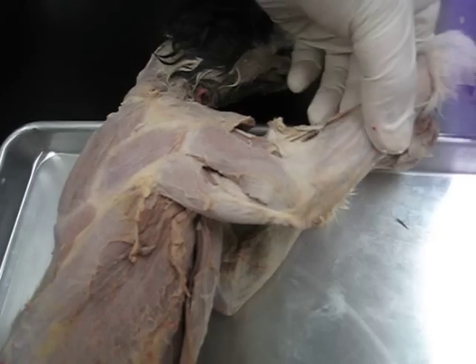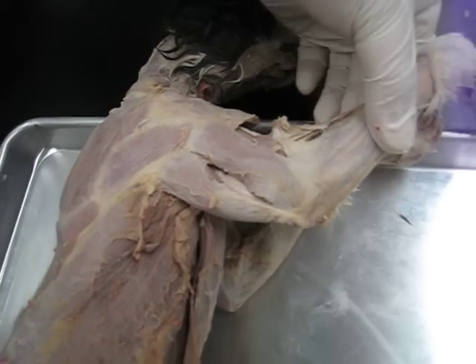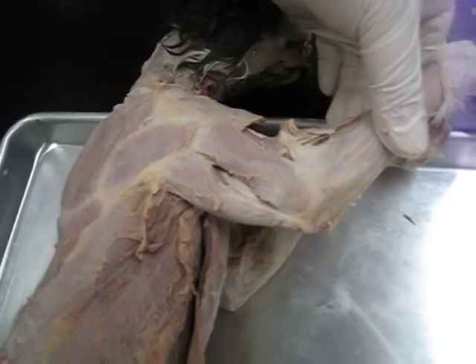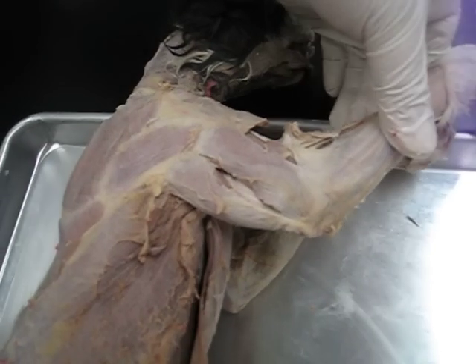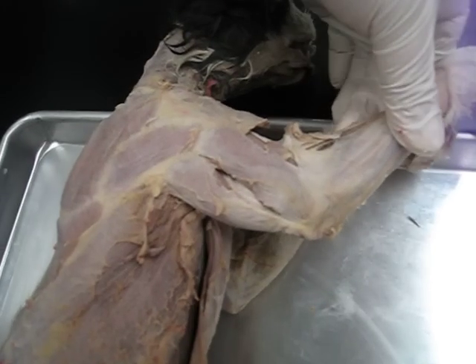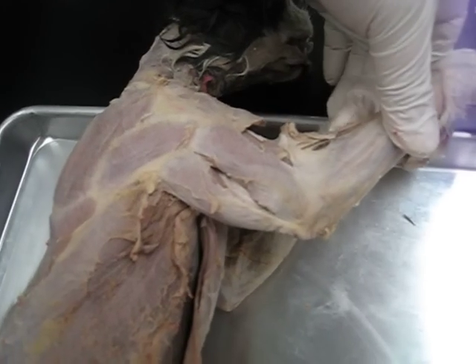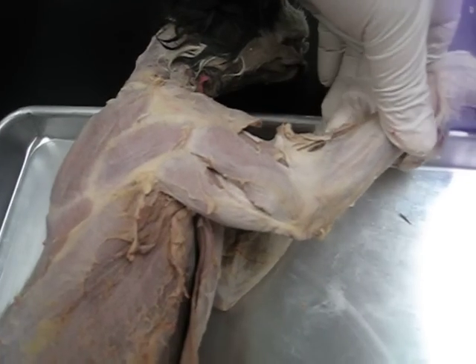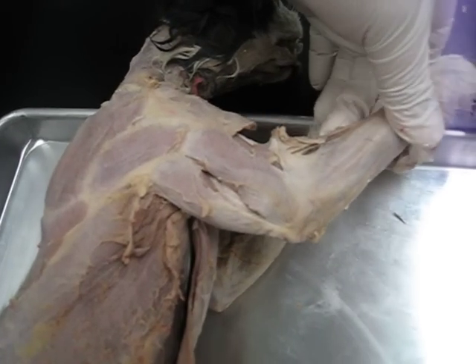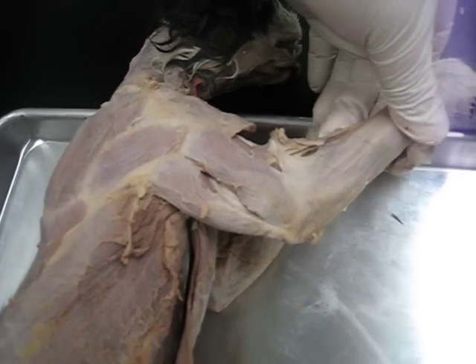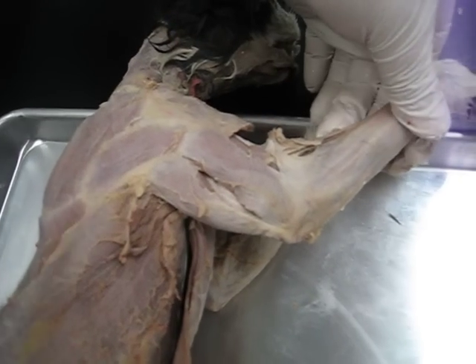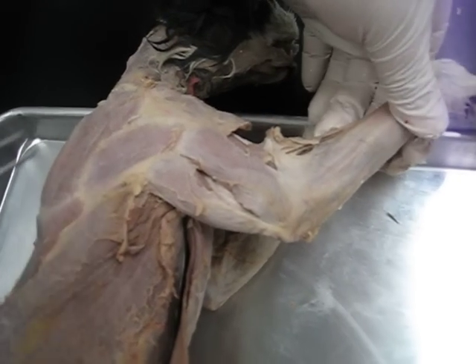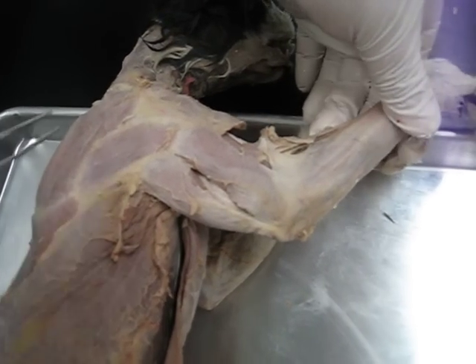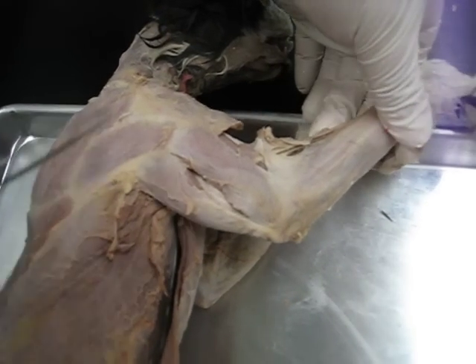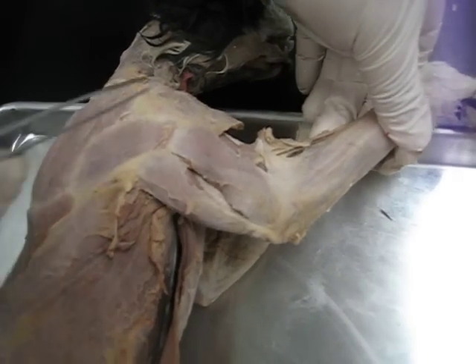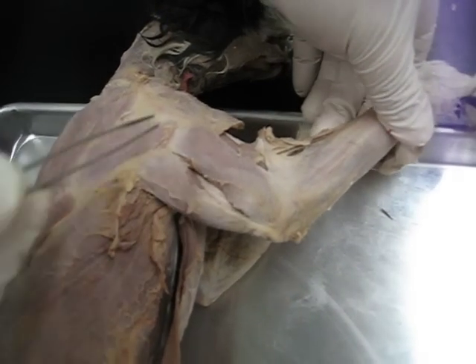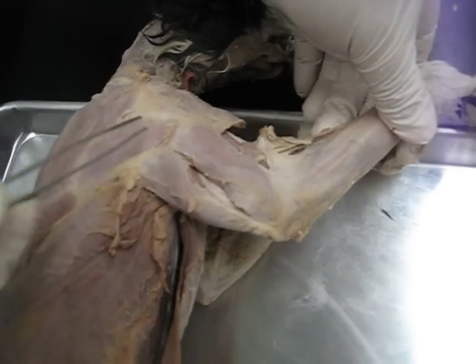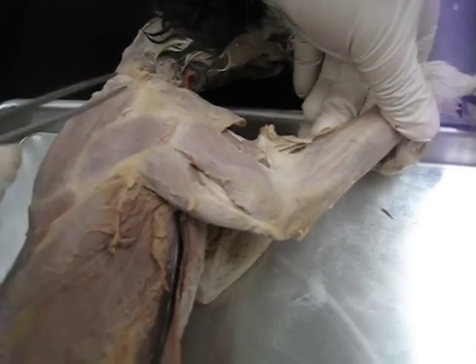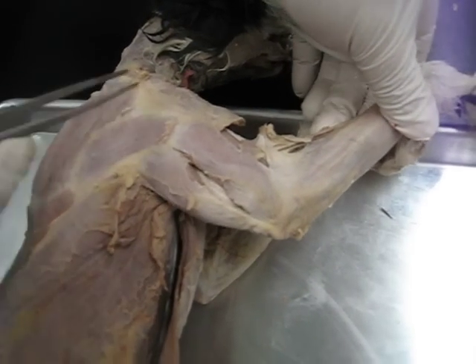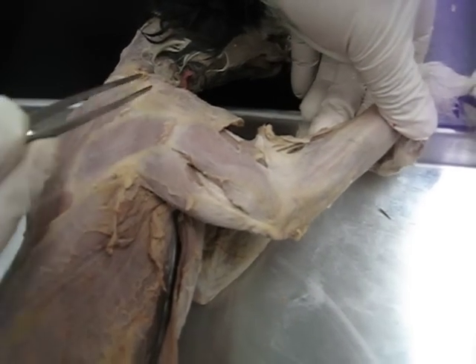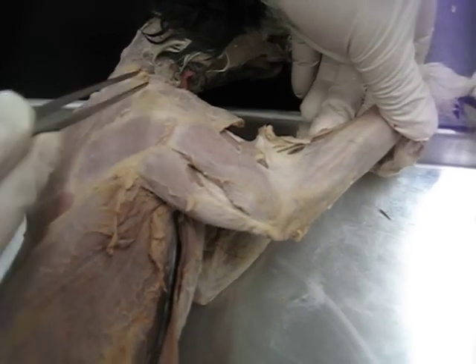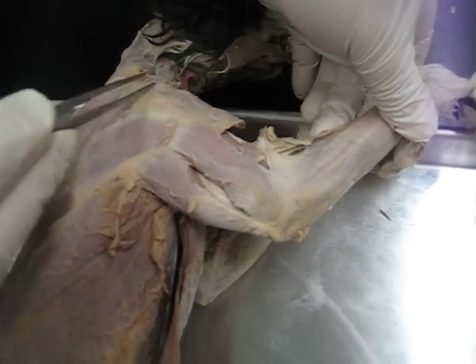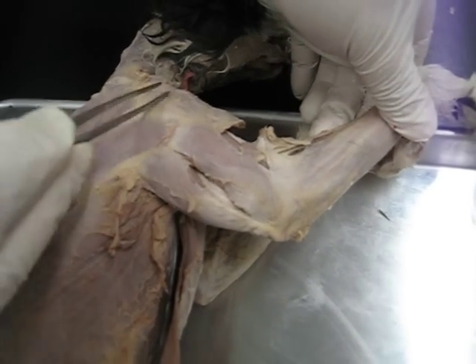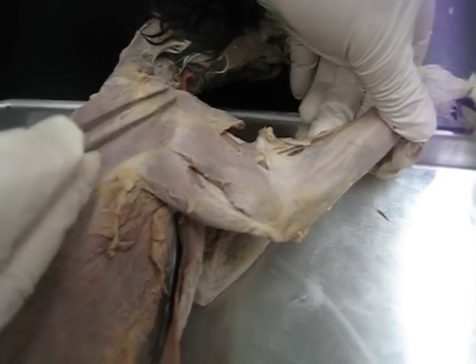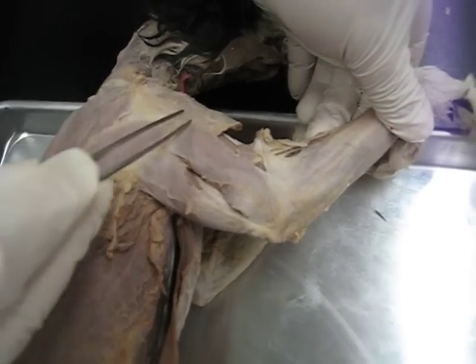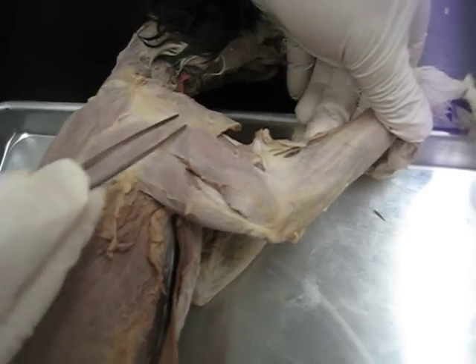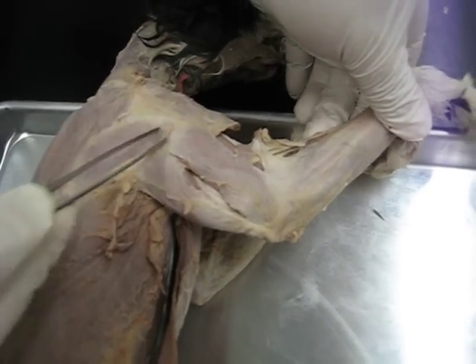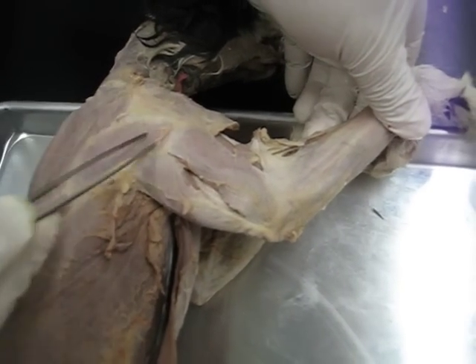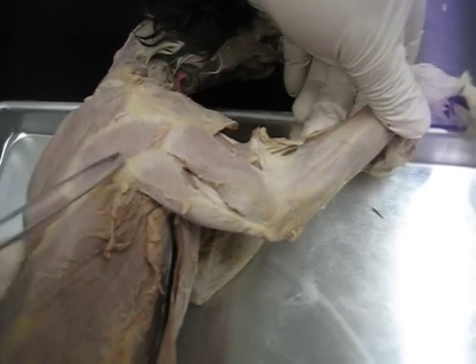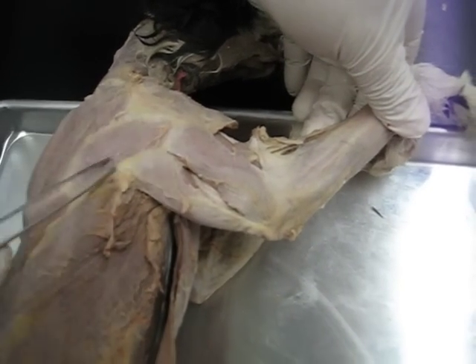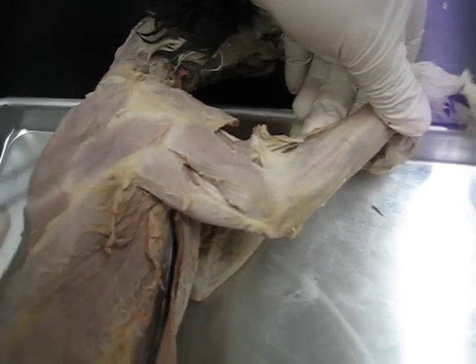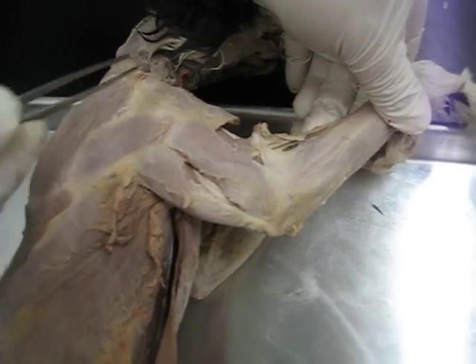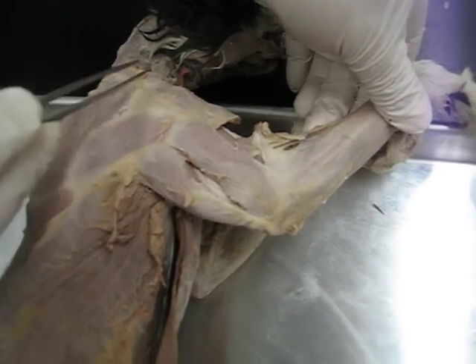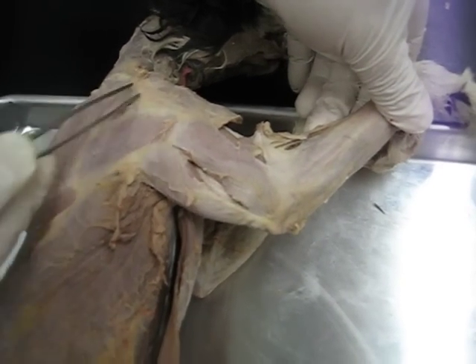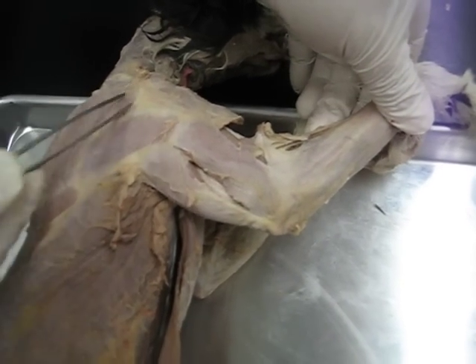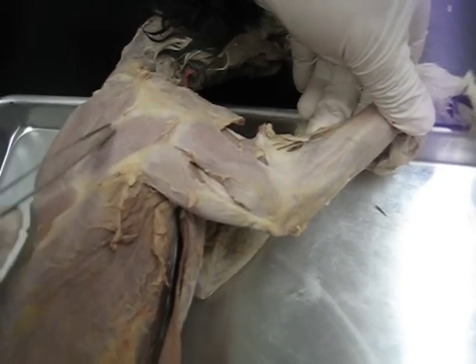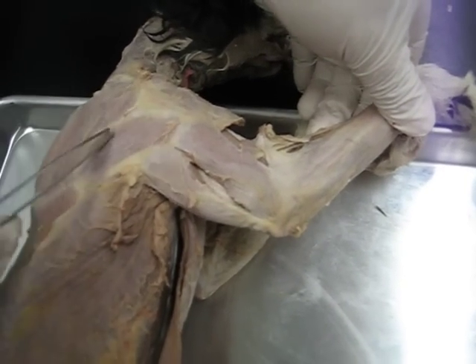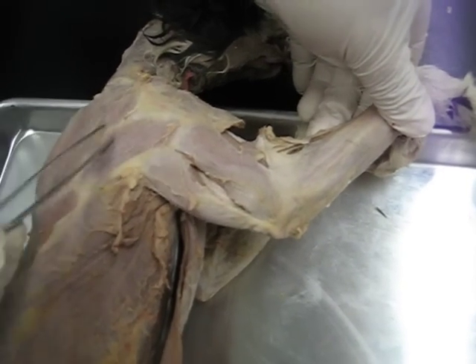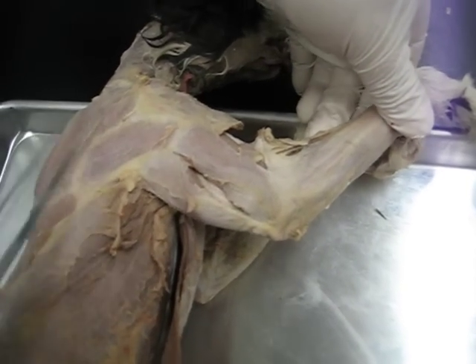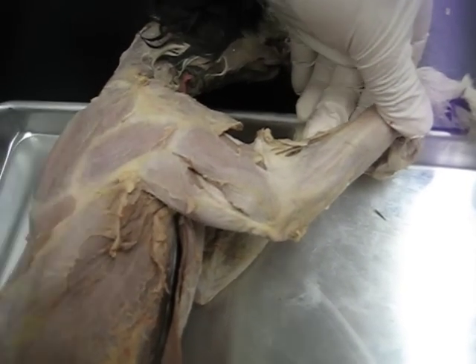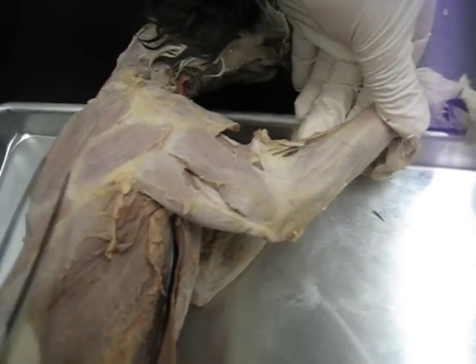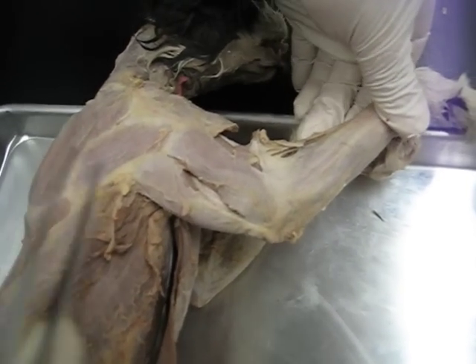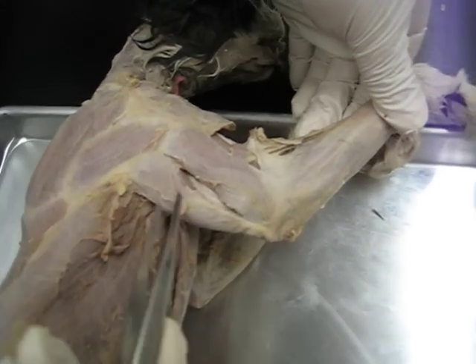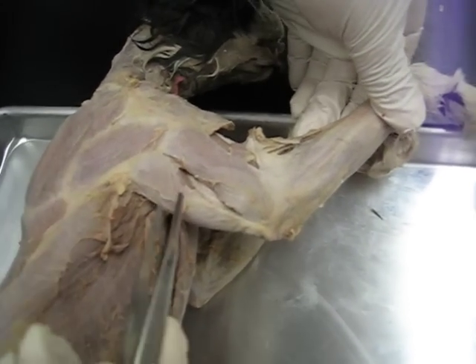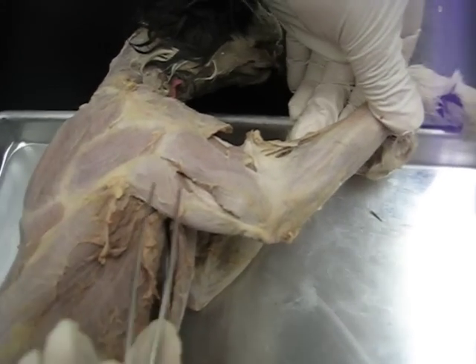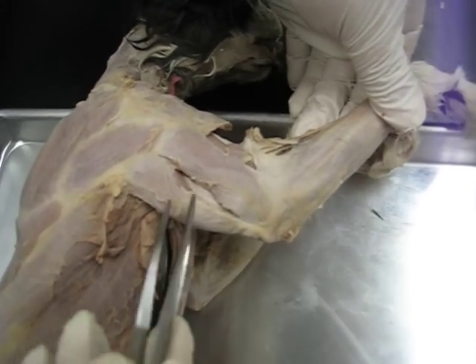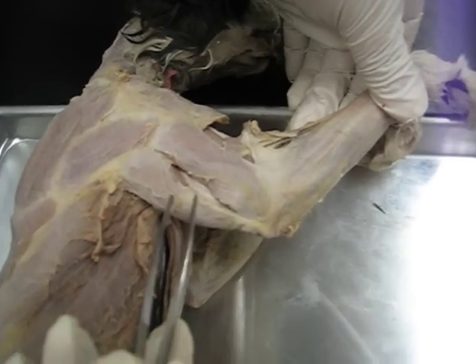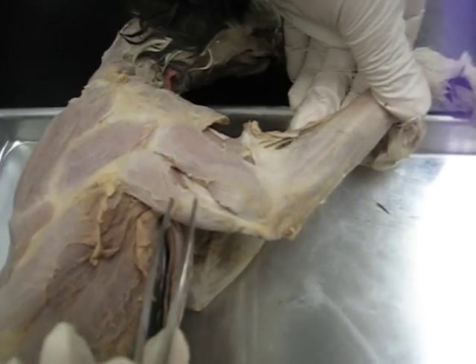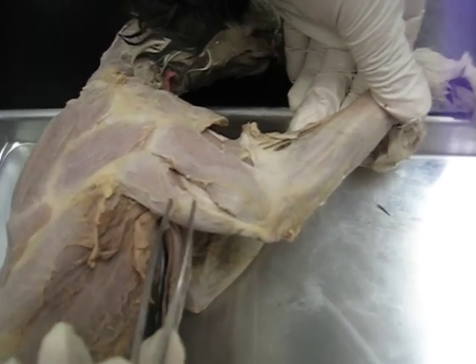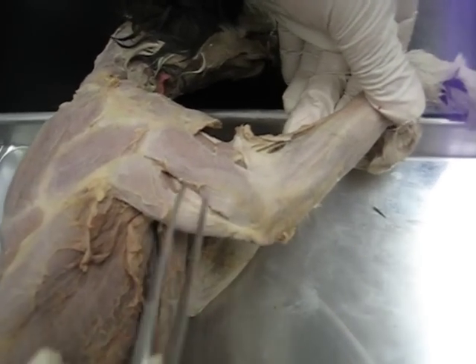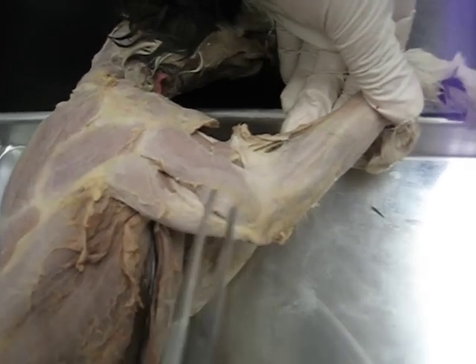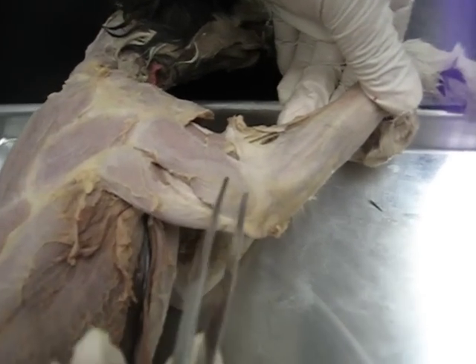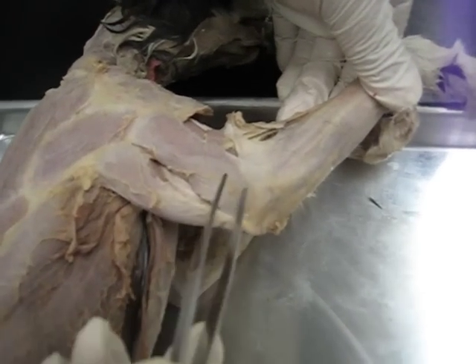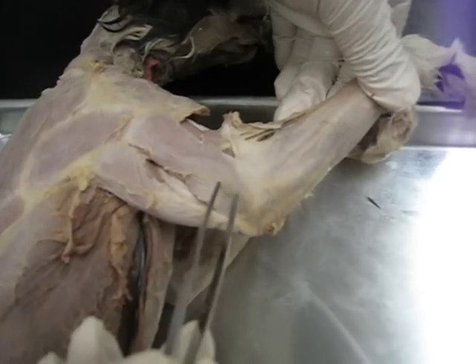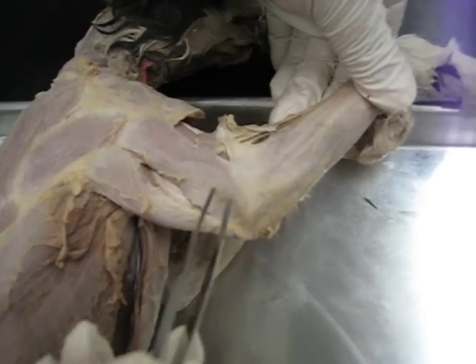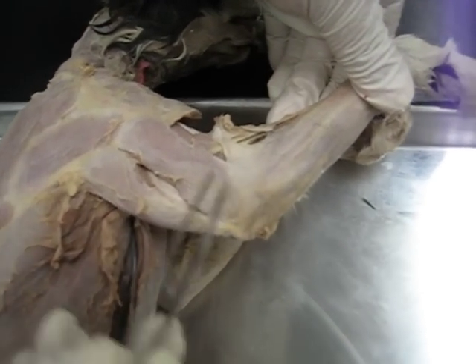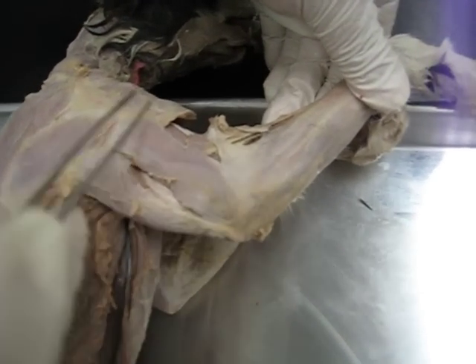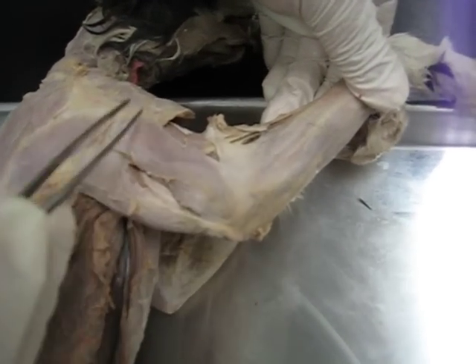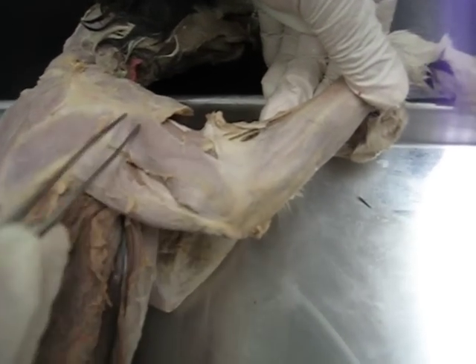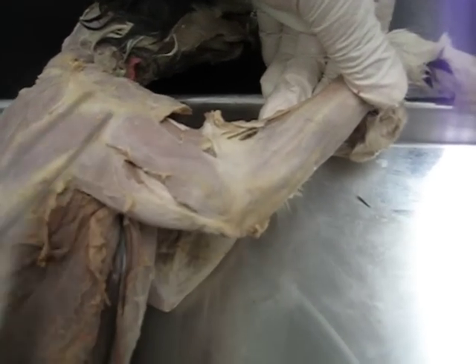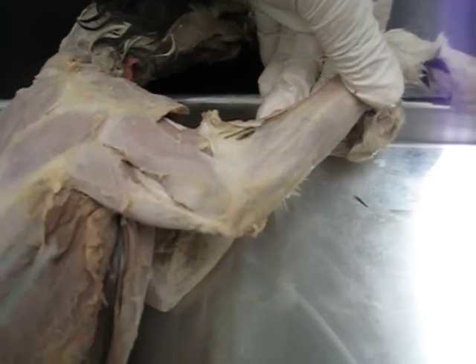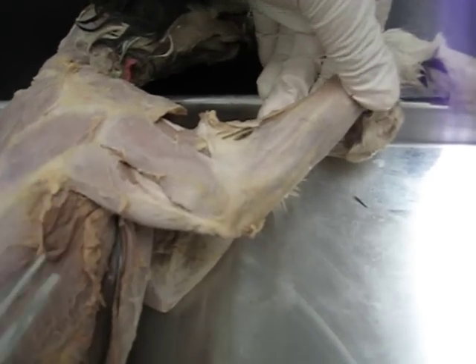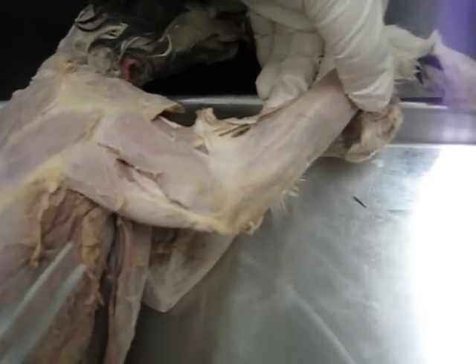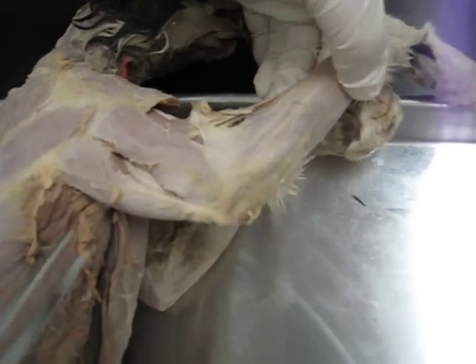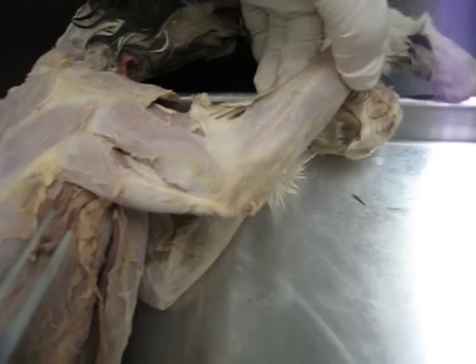Just a reminder, we have the deltoid group here, and then we're going to move to the limb muscles.